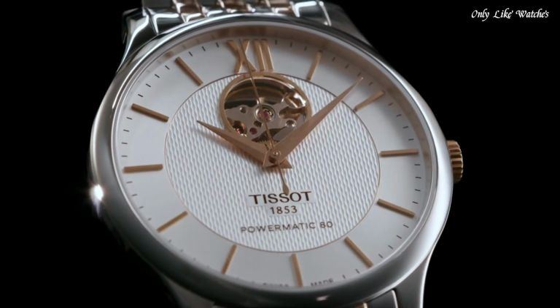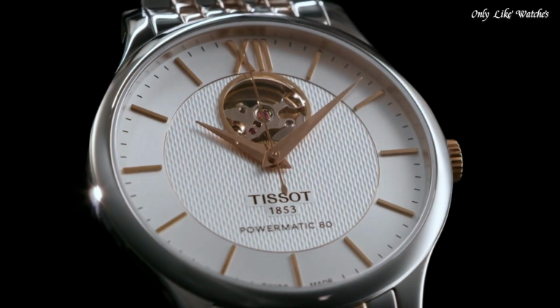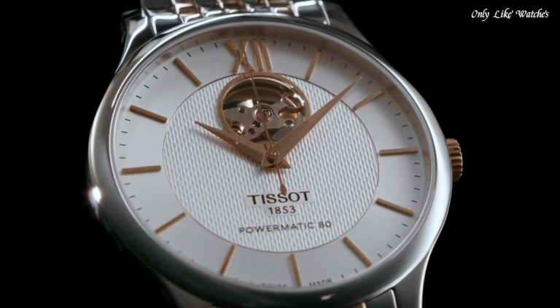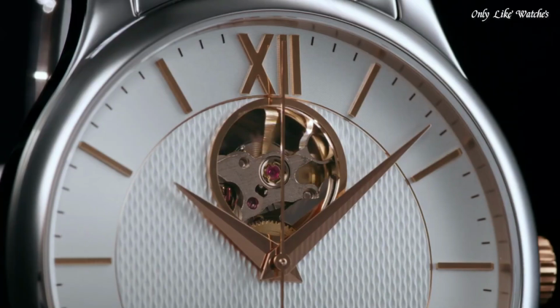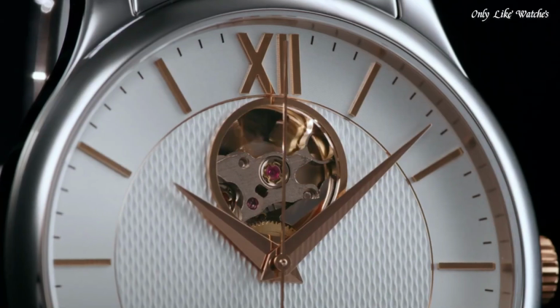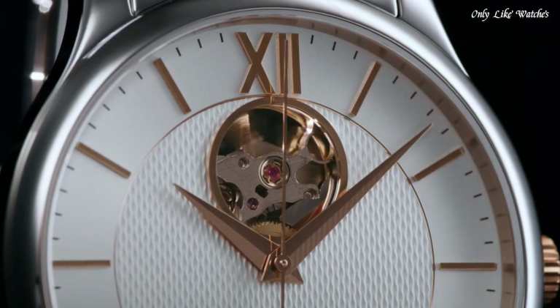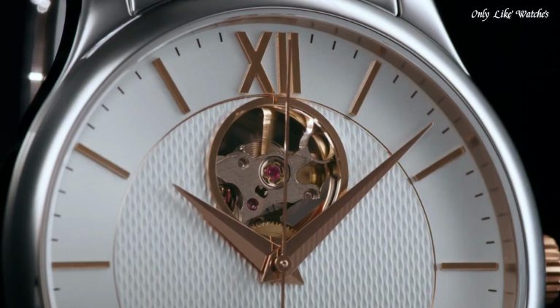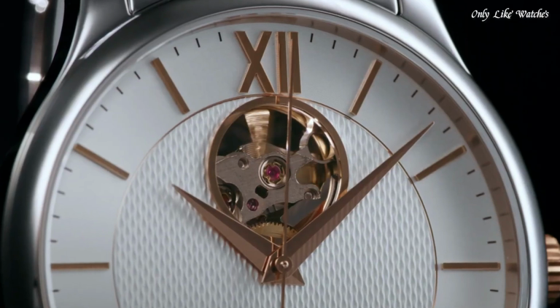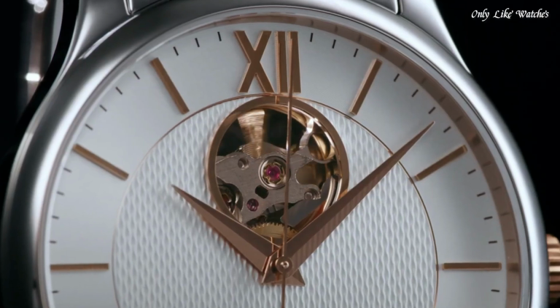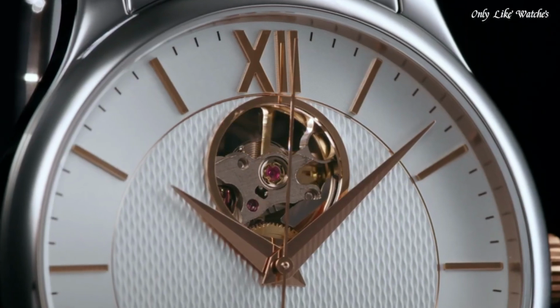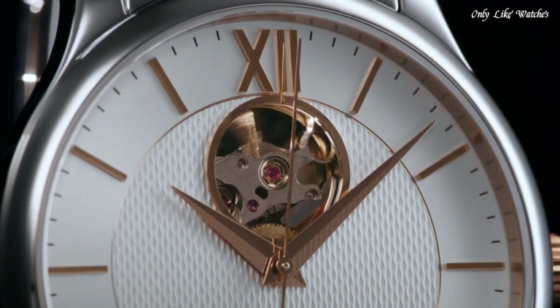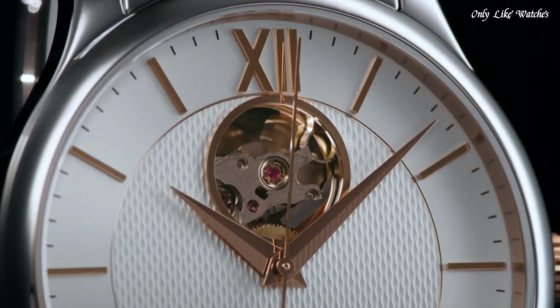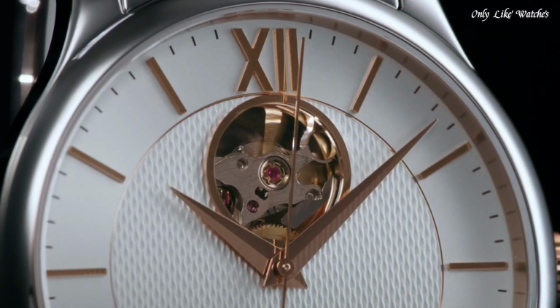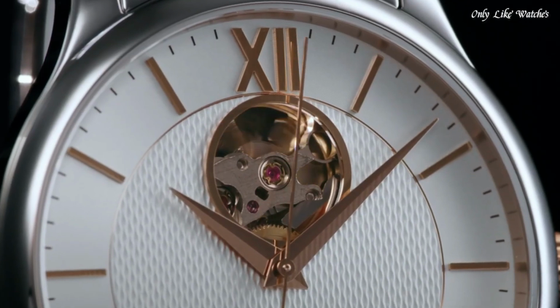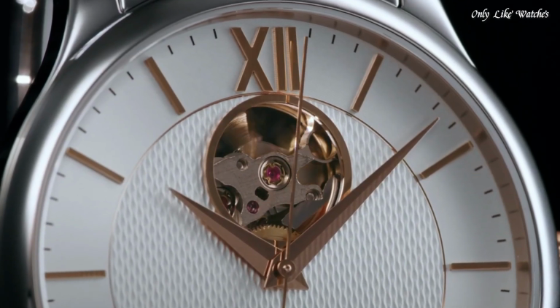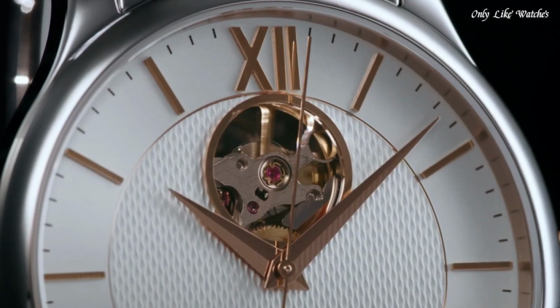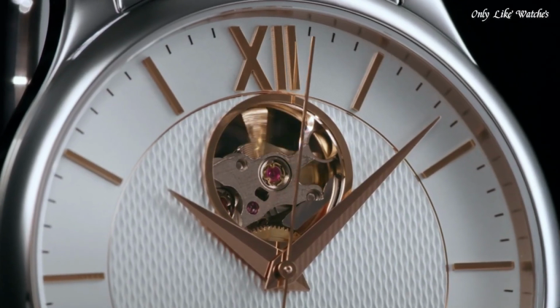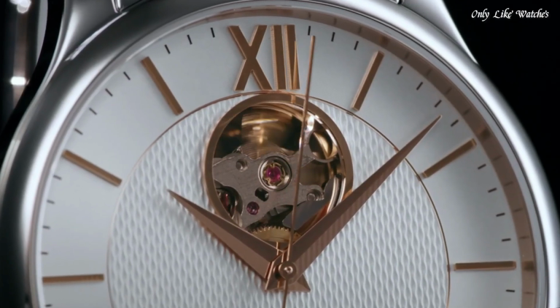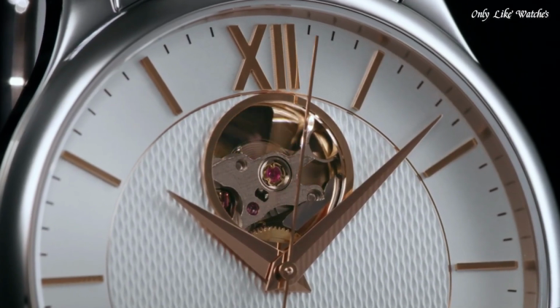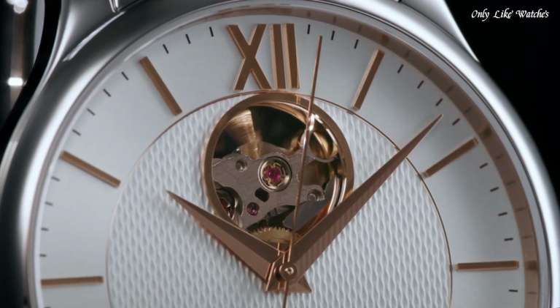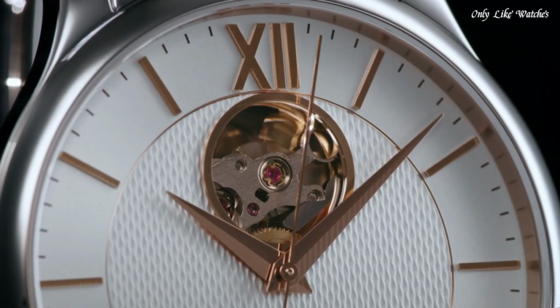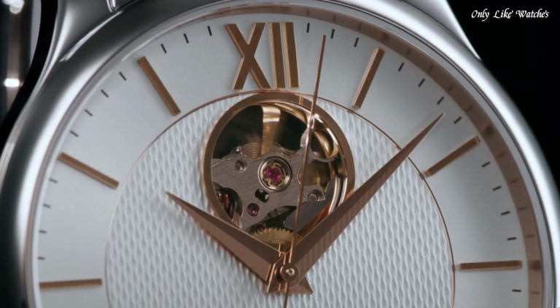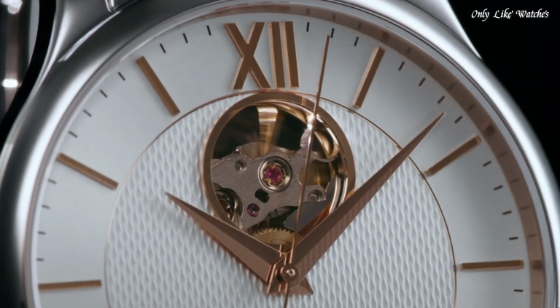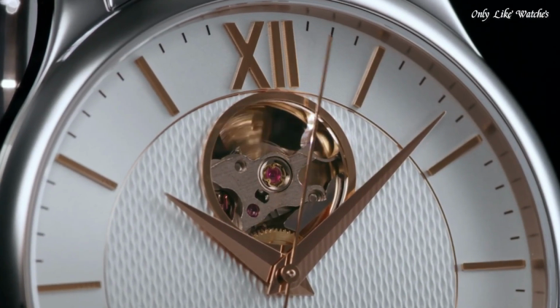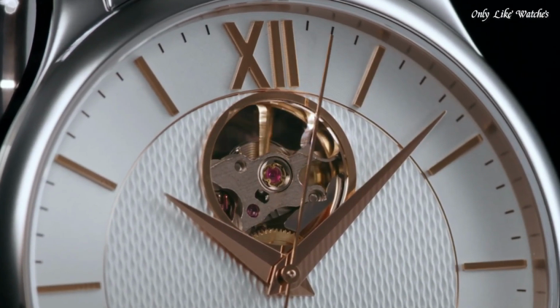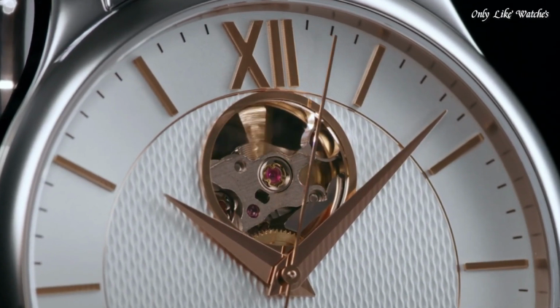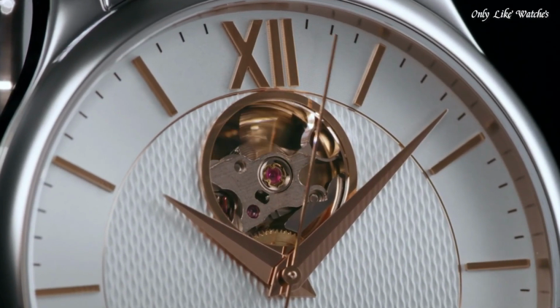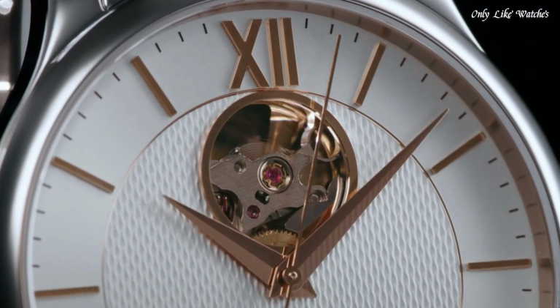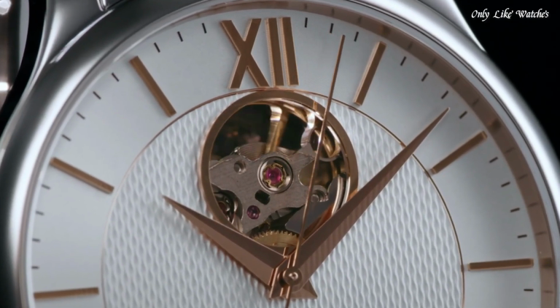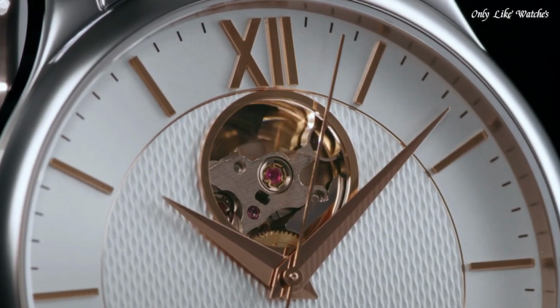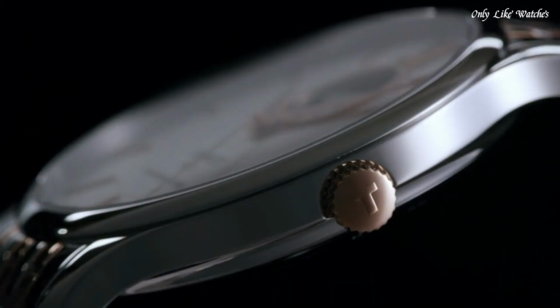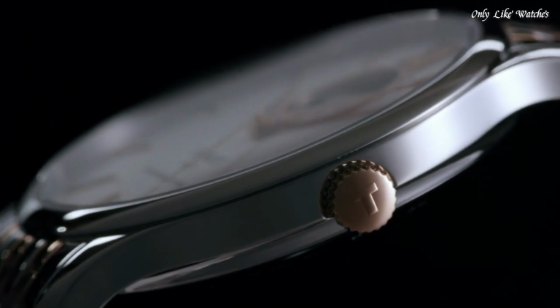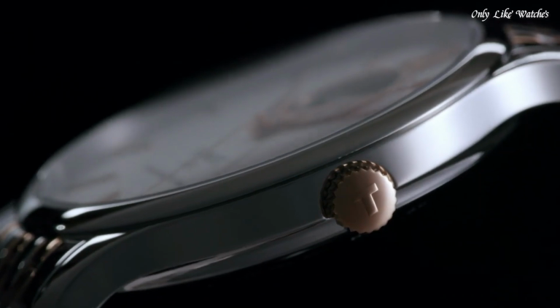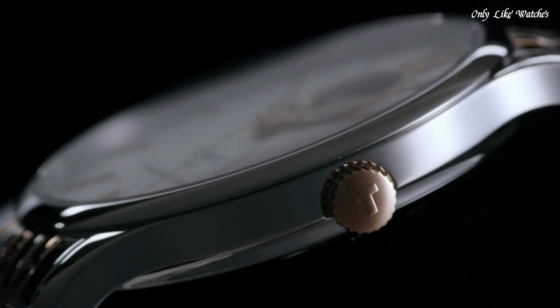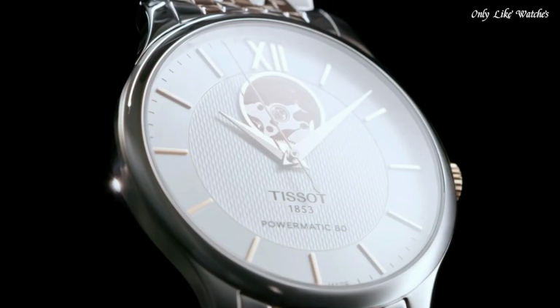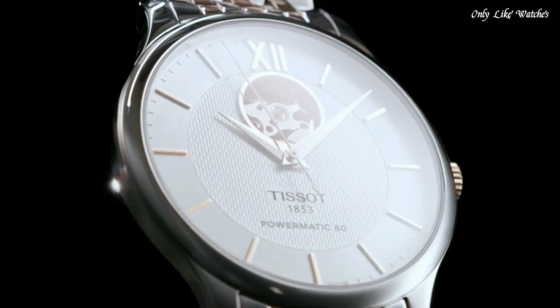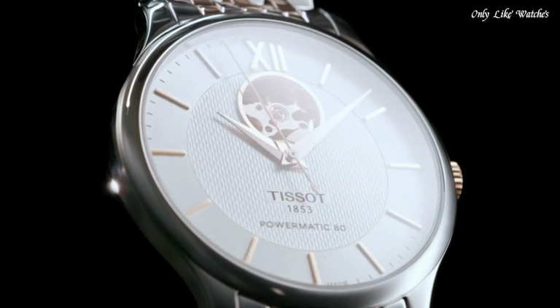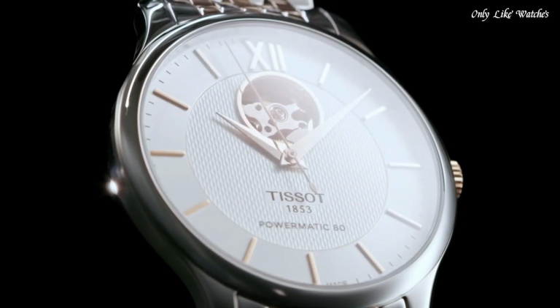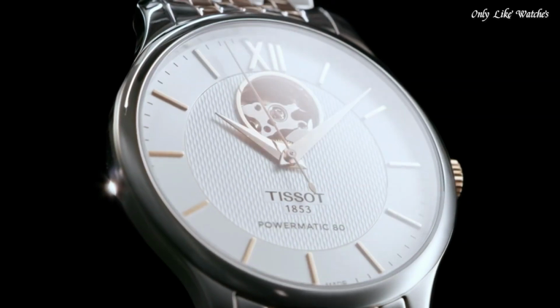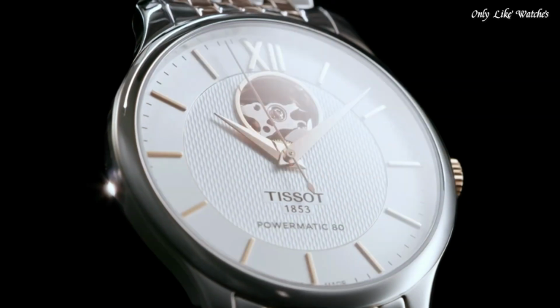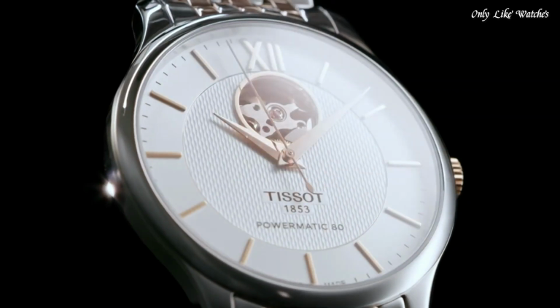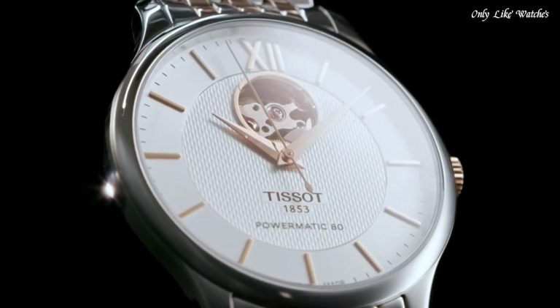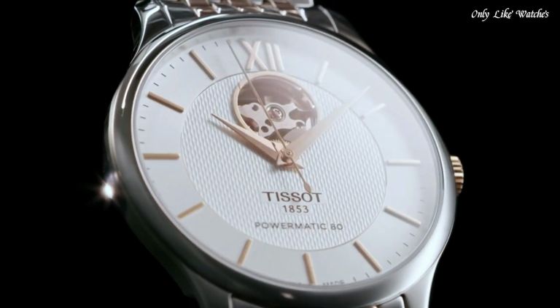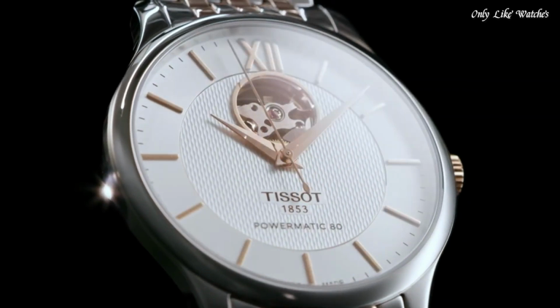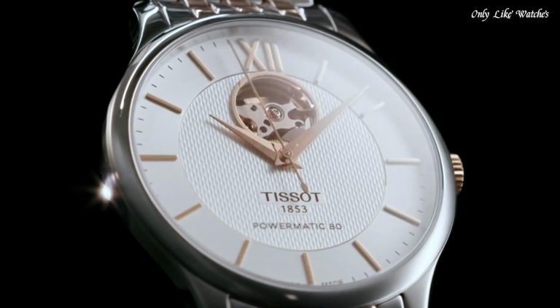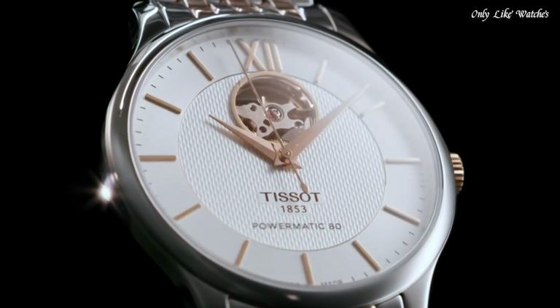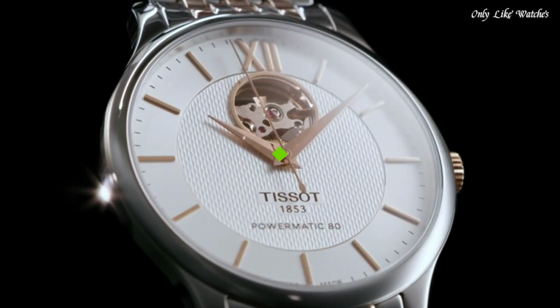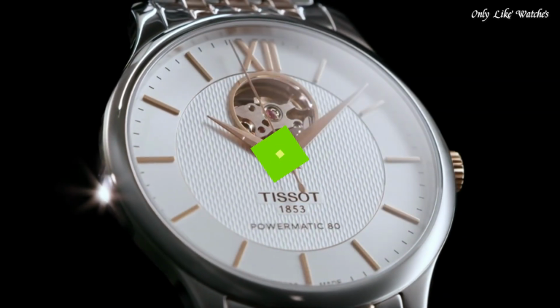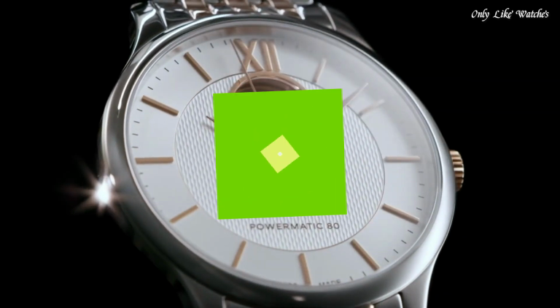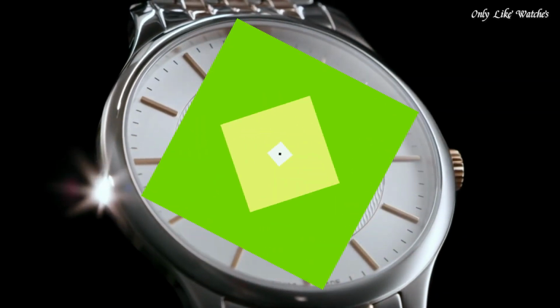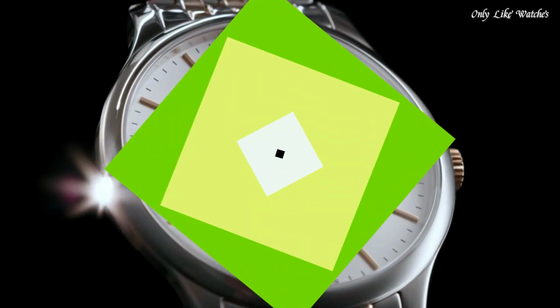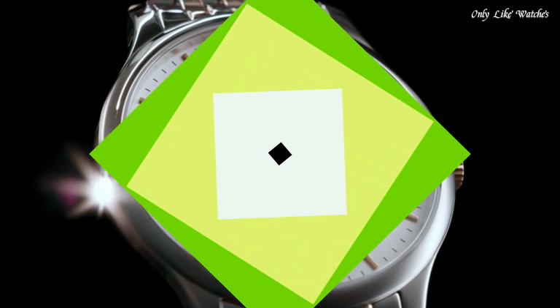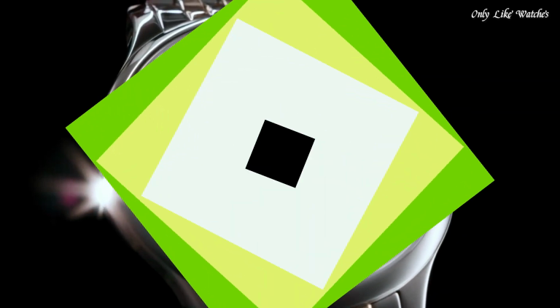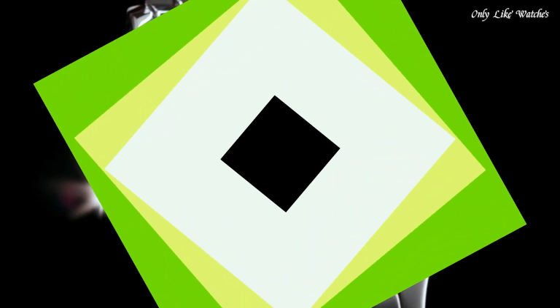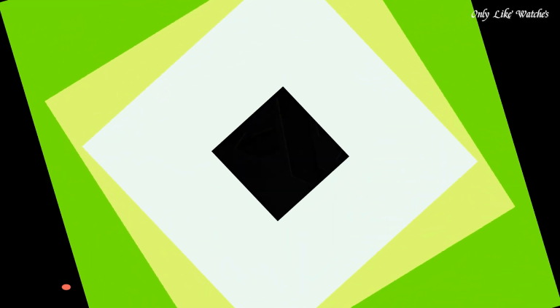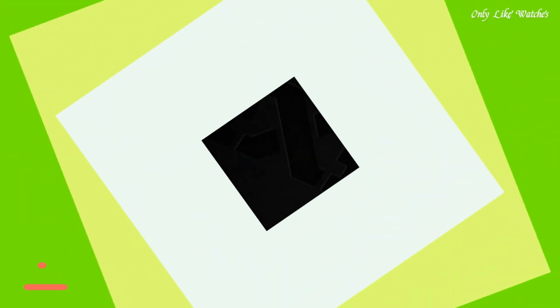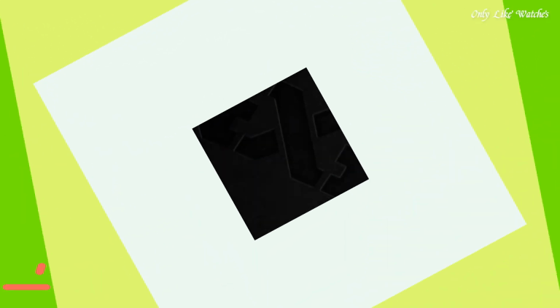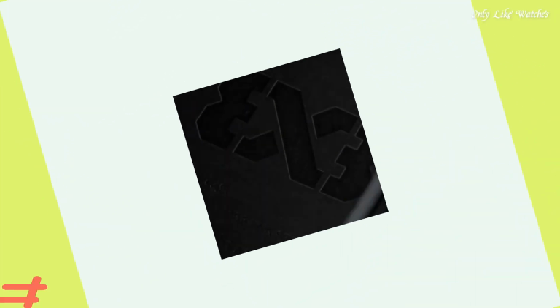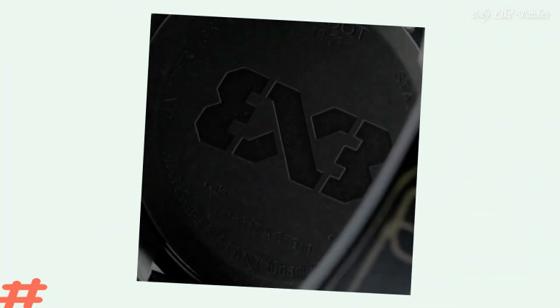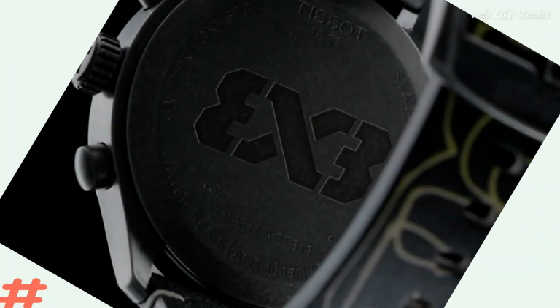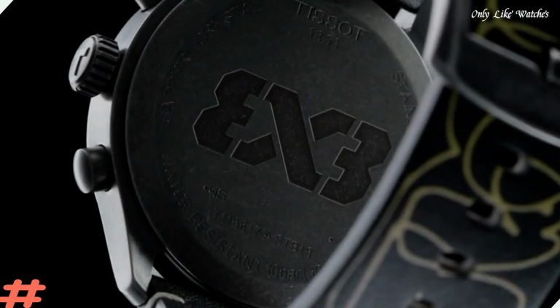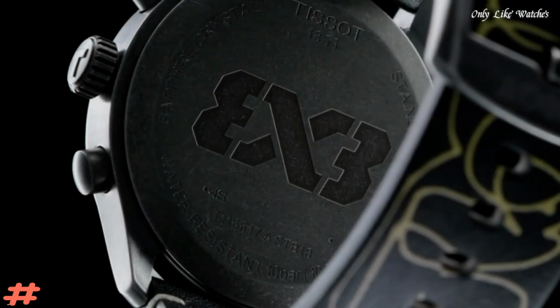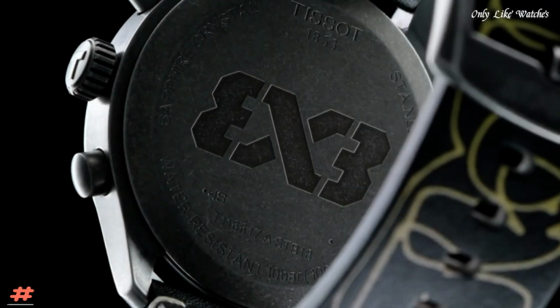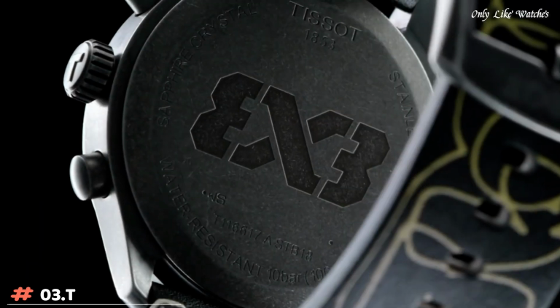Functions: Hour, Minute, Second. Casual watch style, Swiss Made.